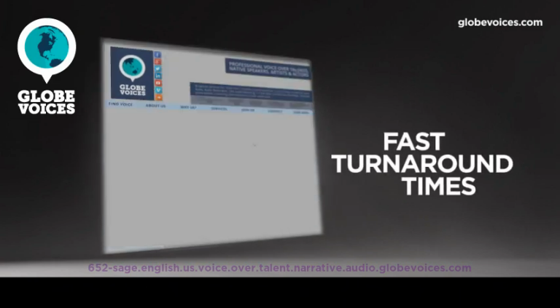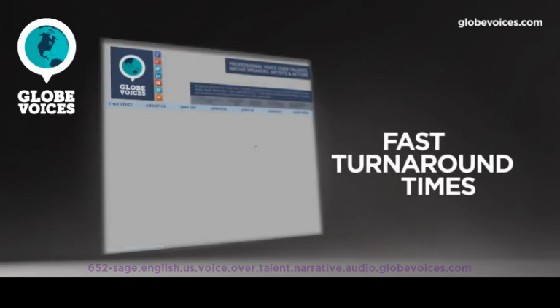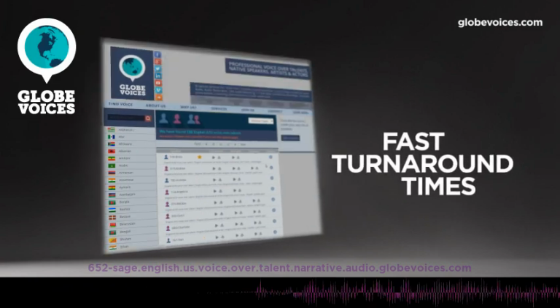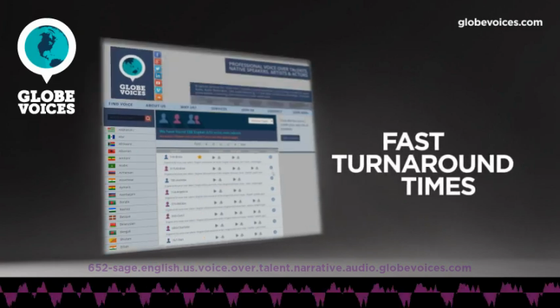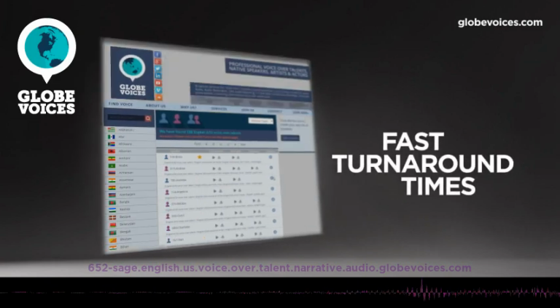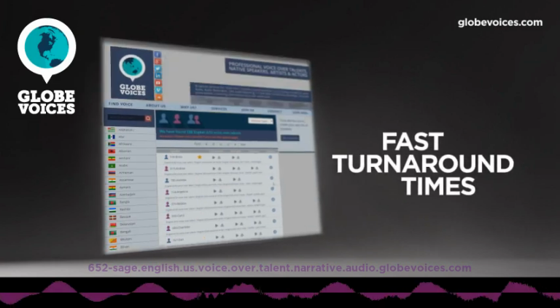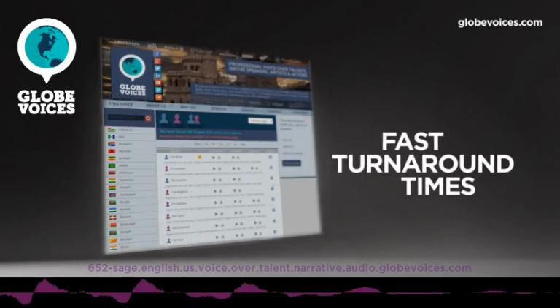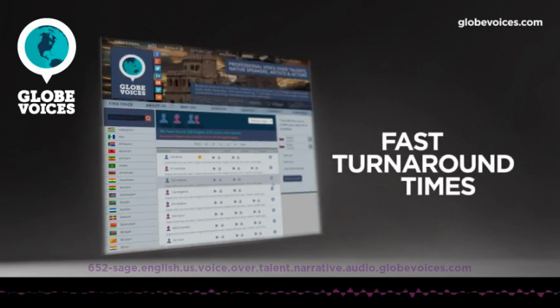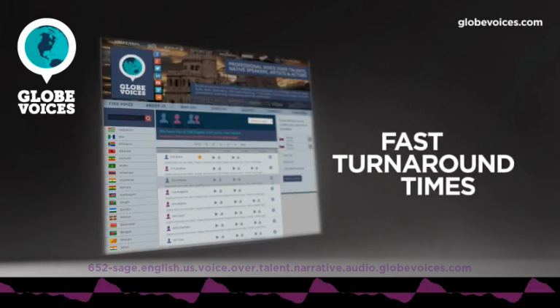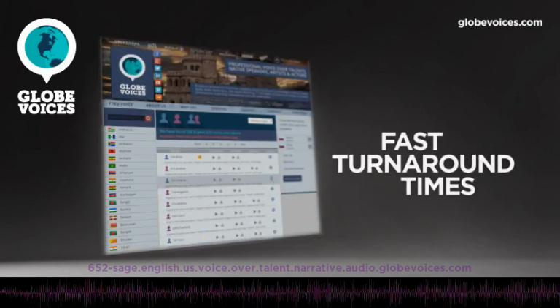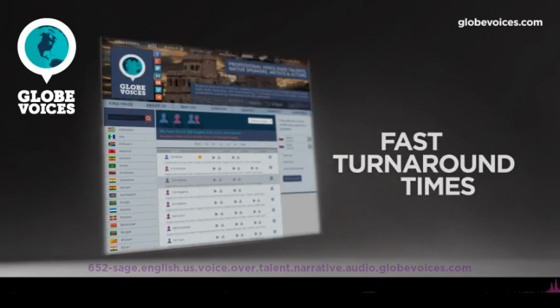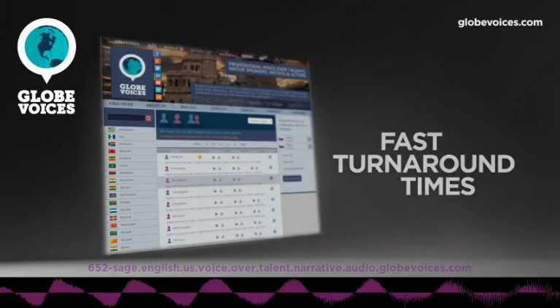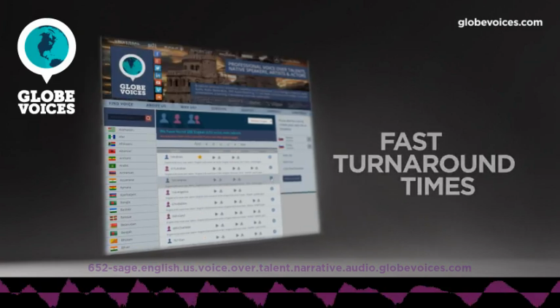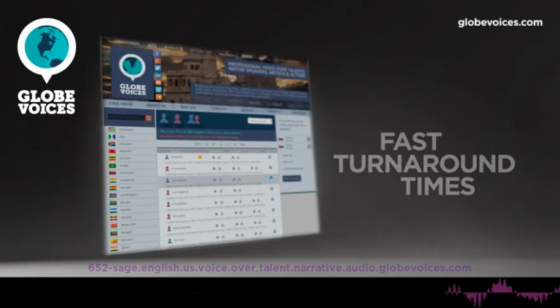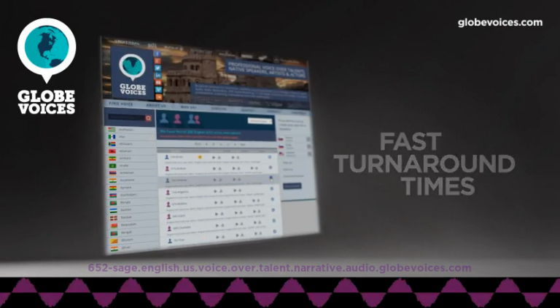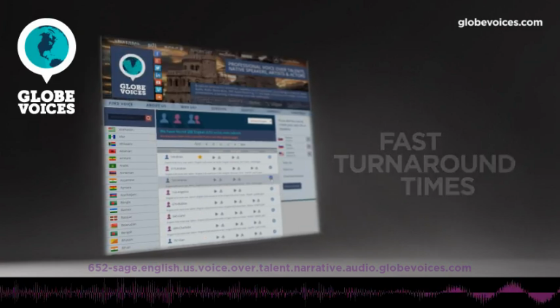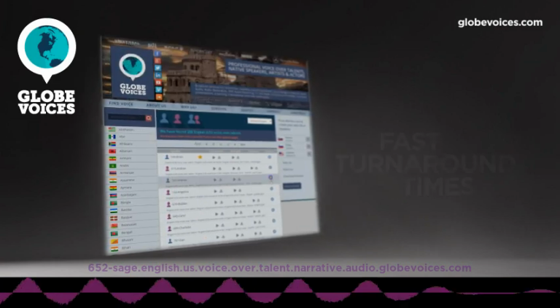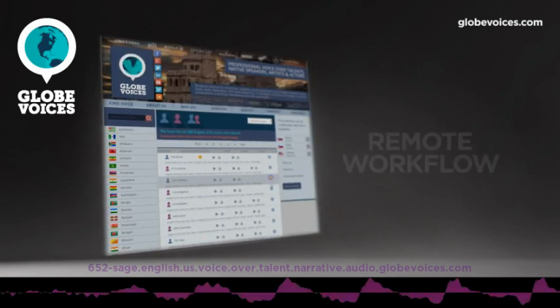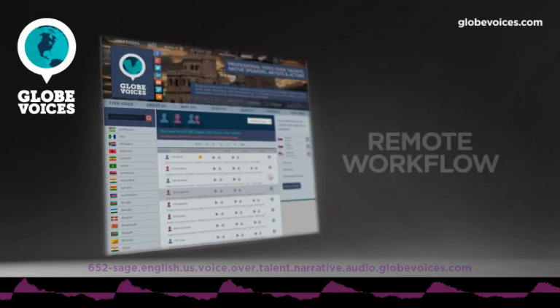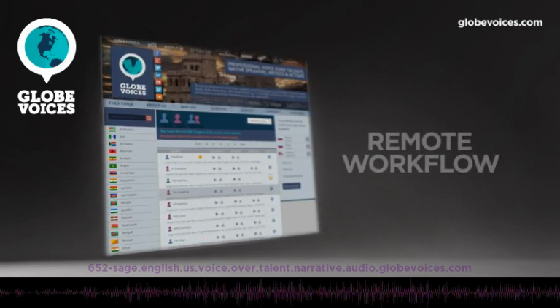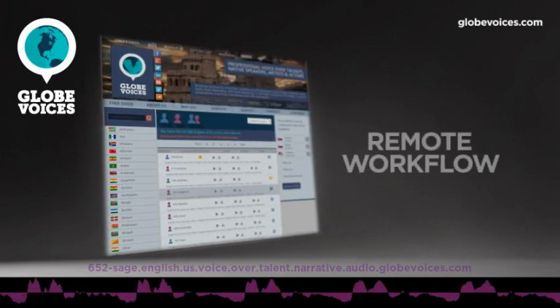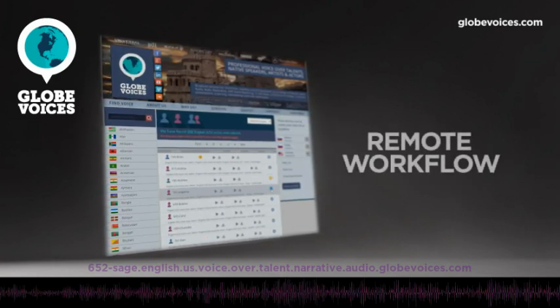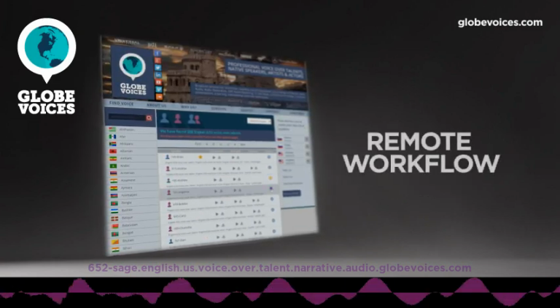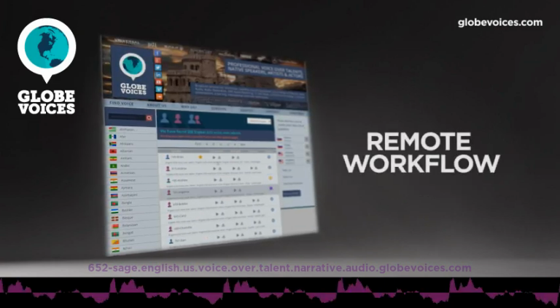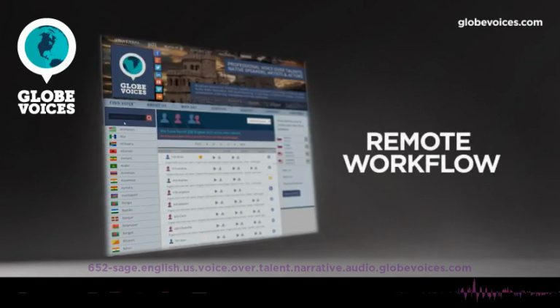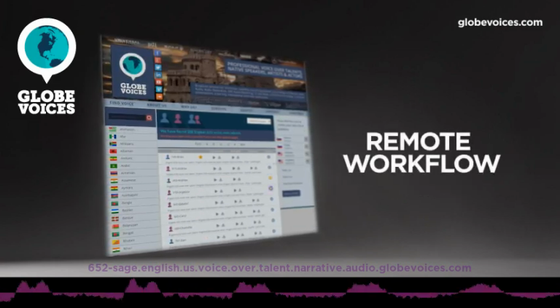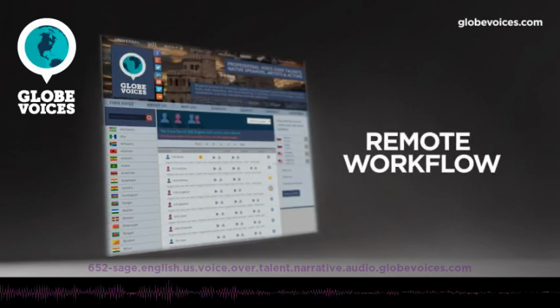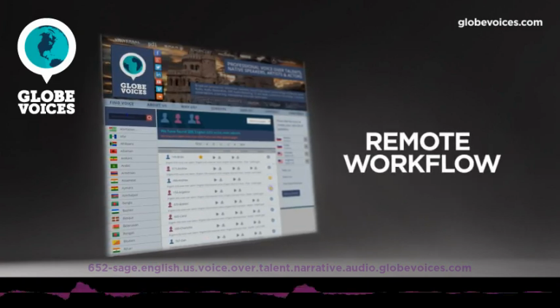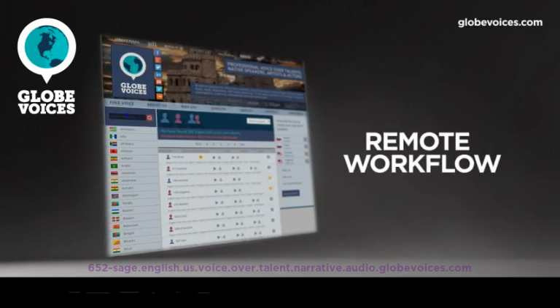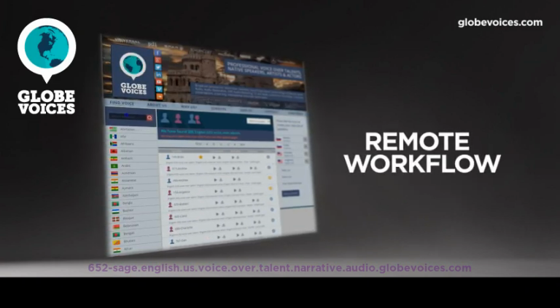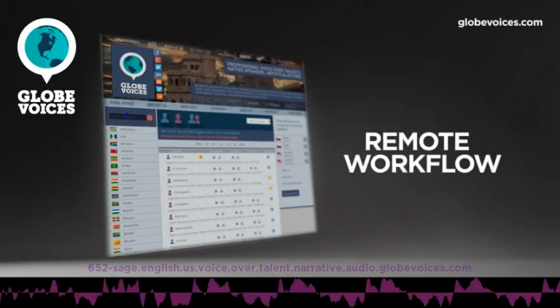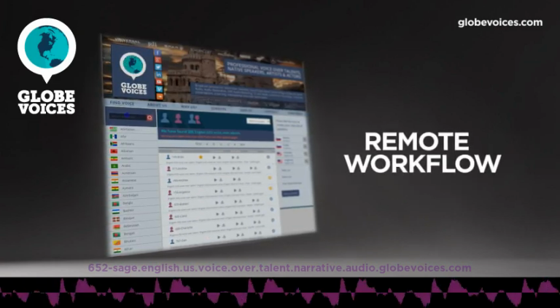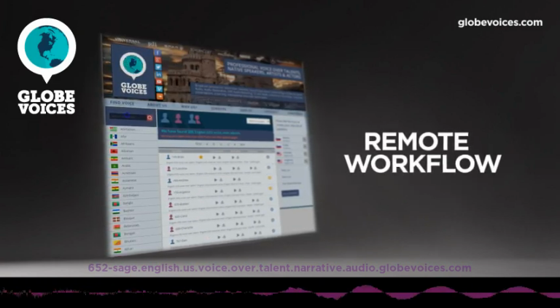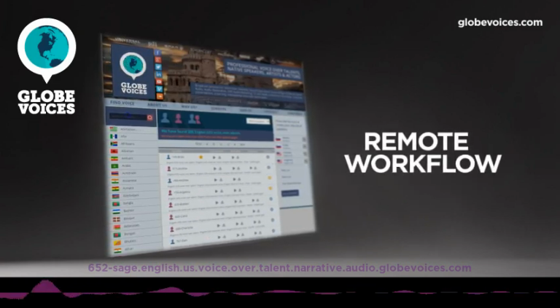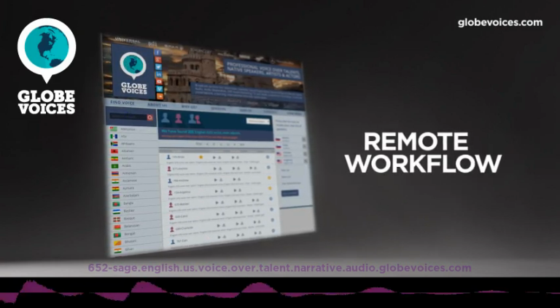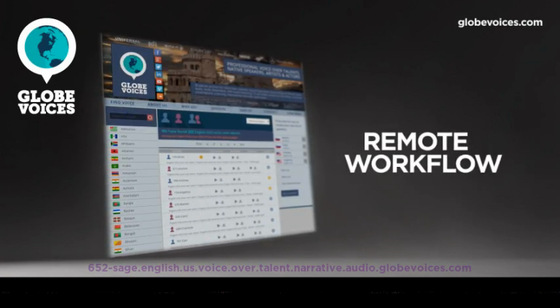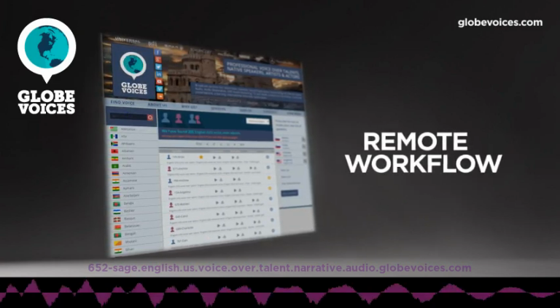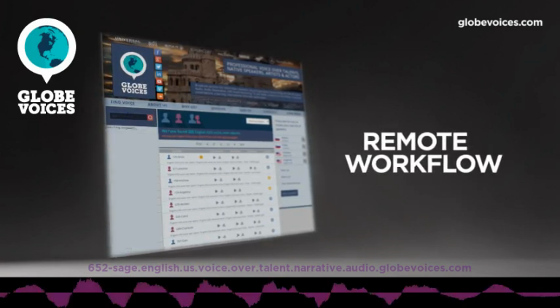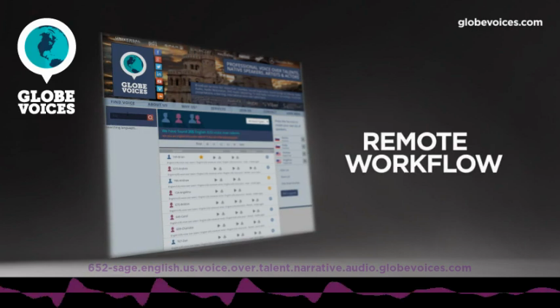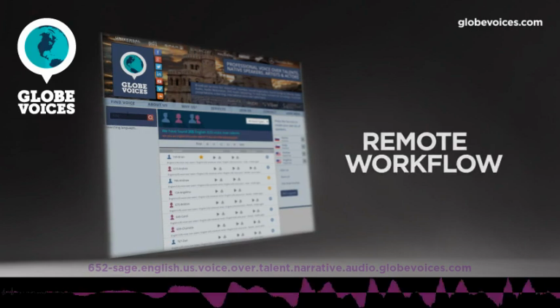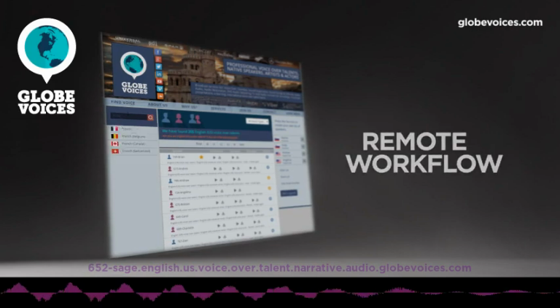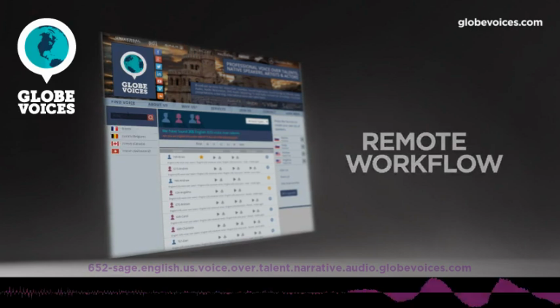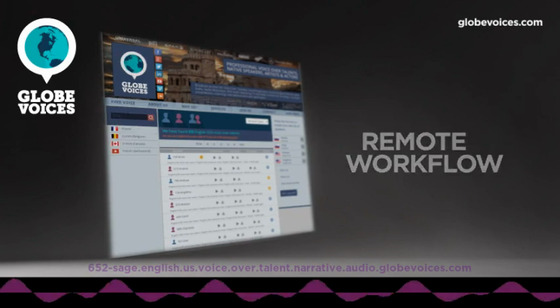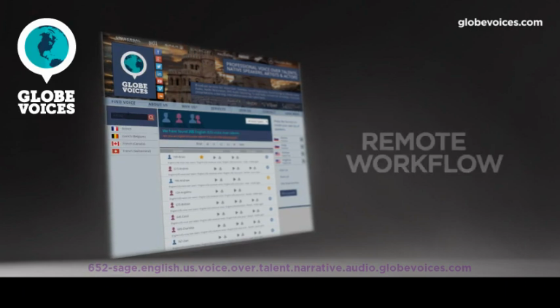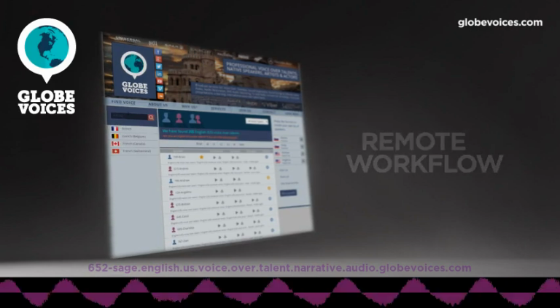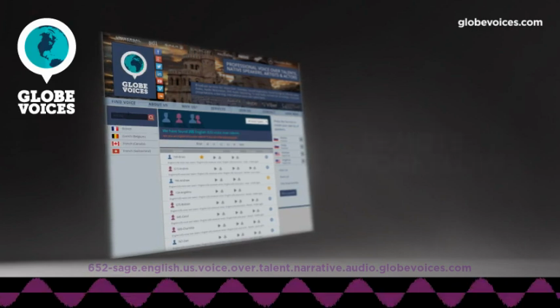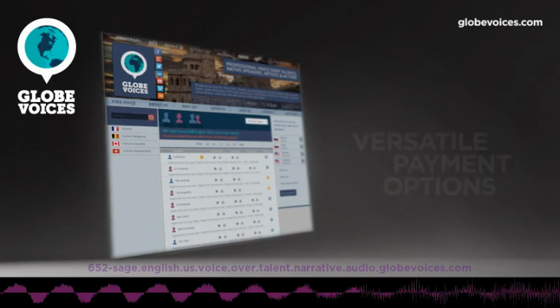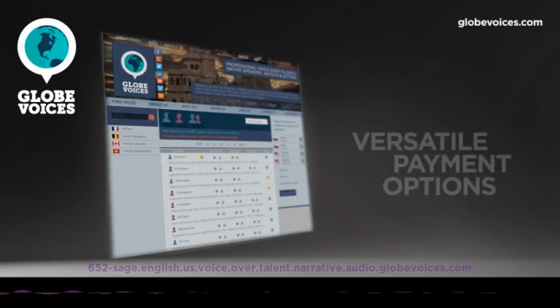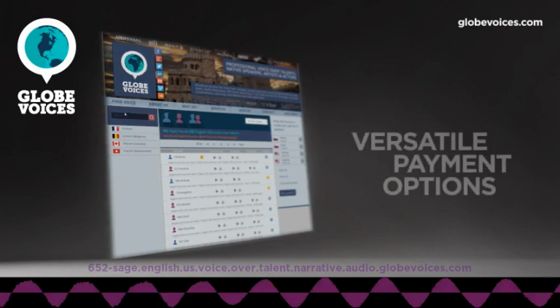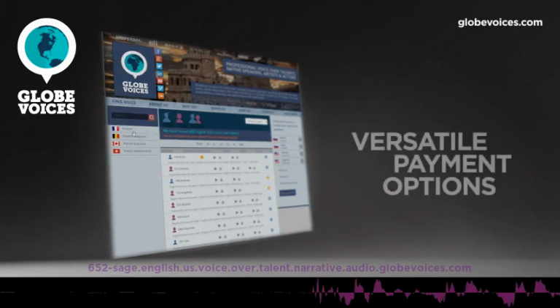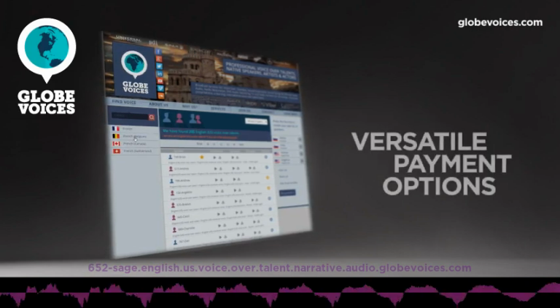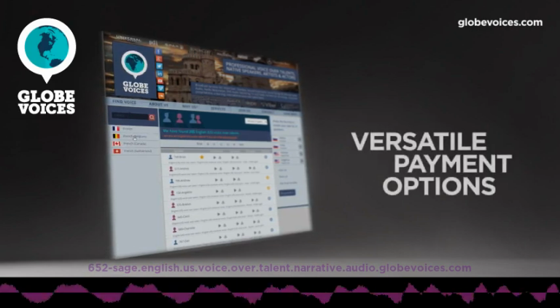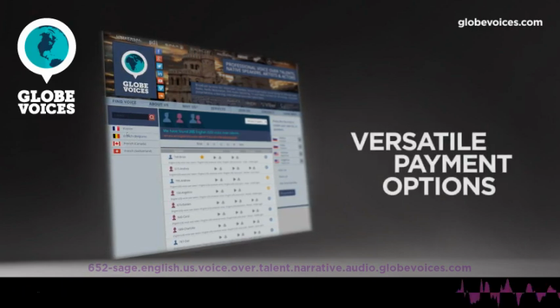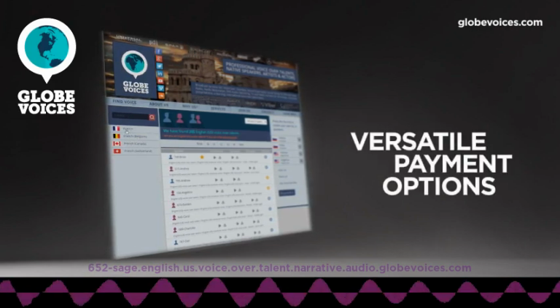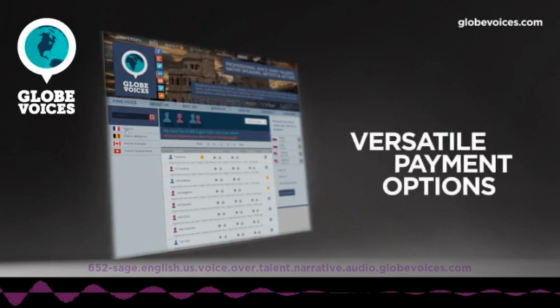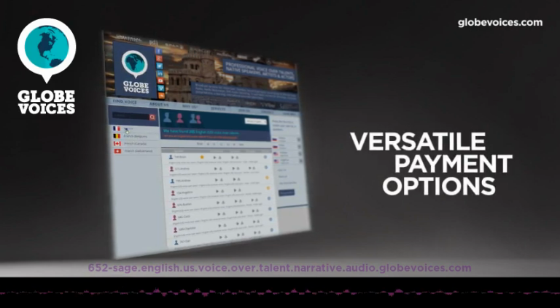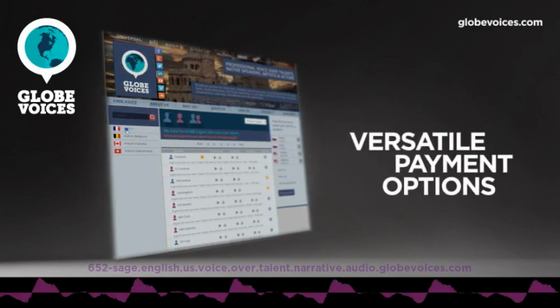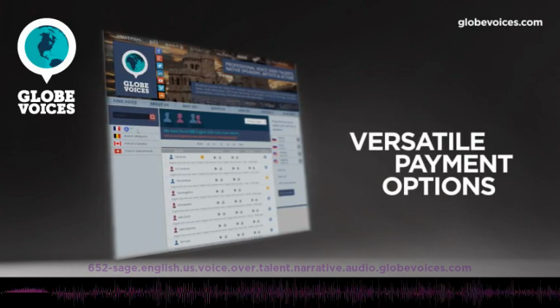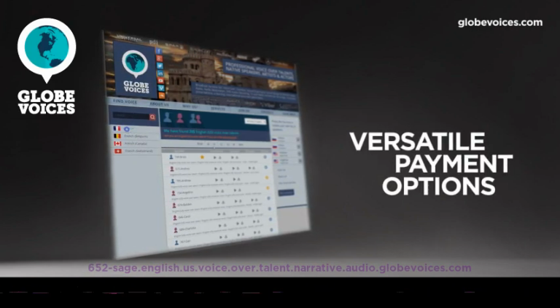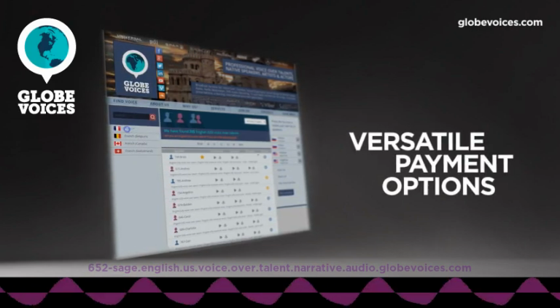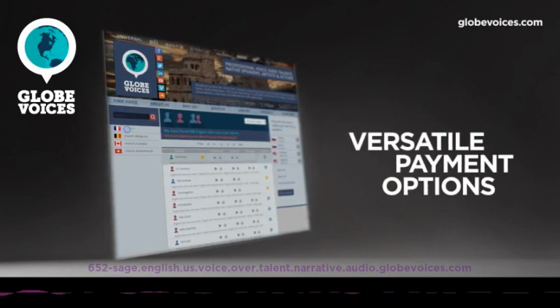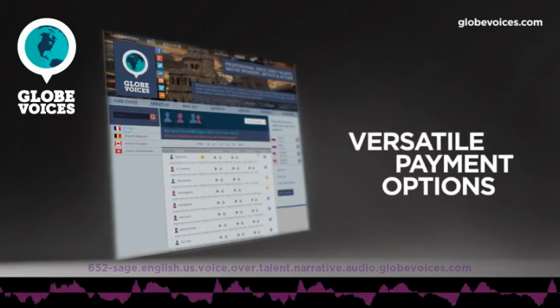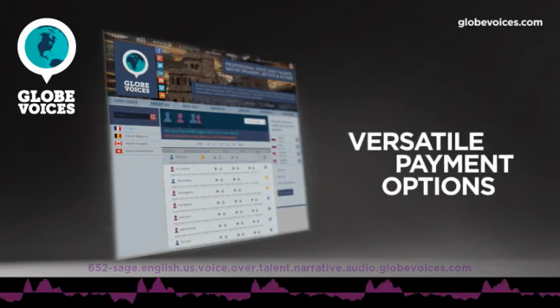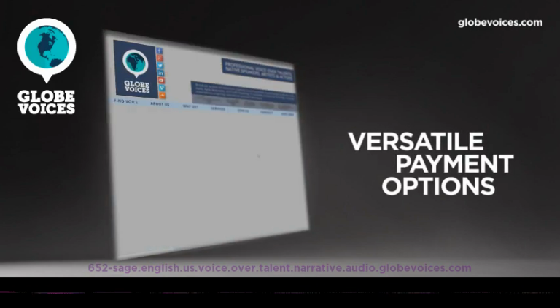Taking a course is an easy process in iGetIt, and with the click of a button, the user can enter any course in the path.